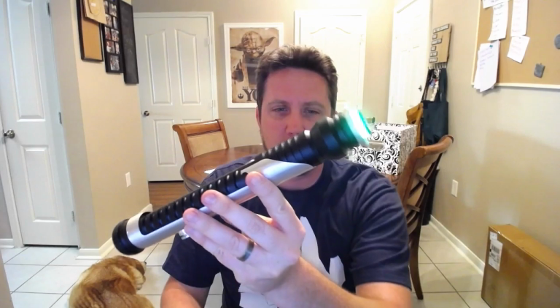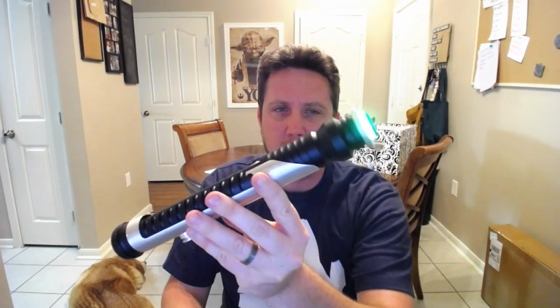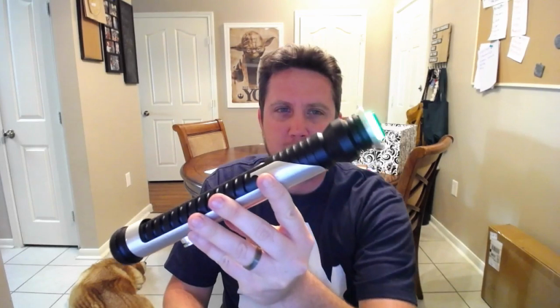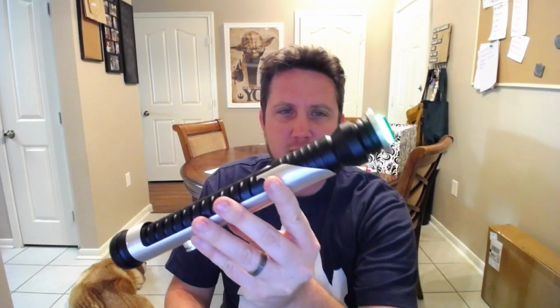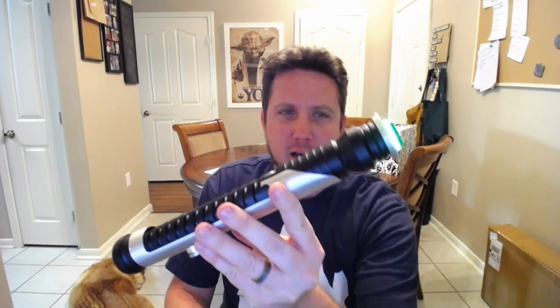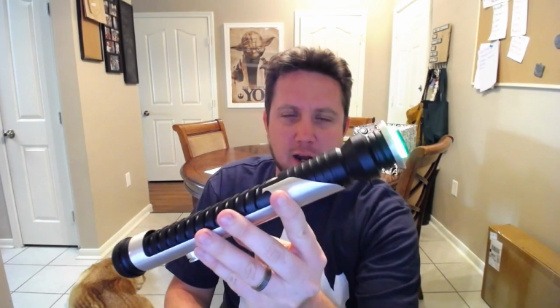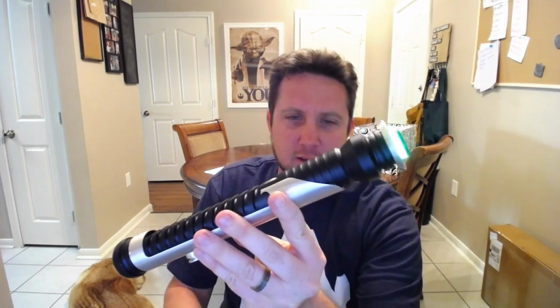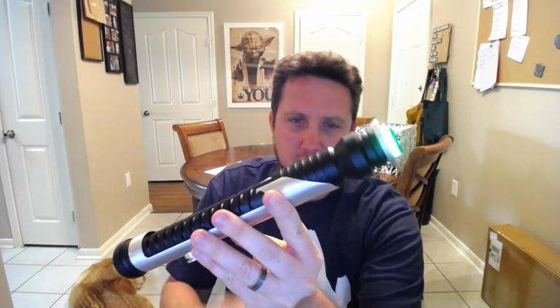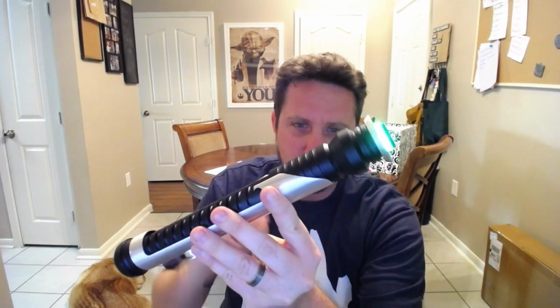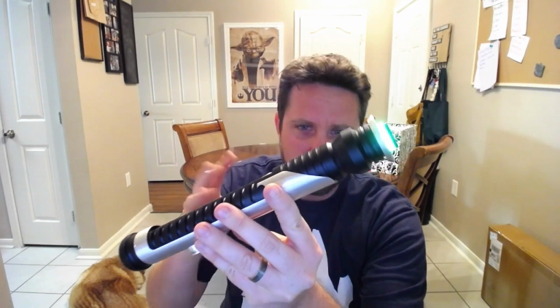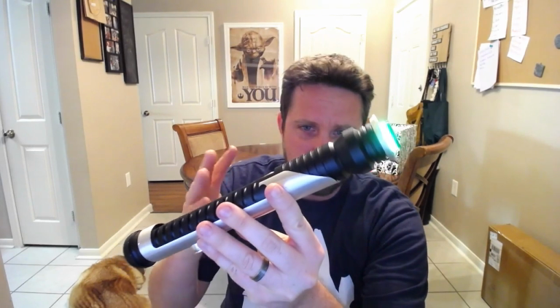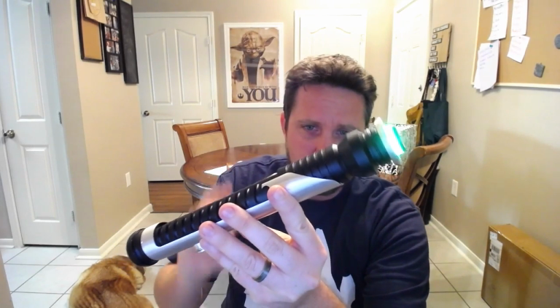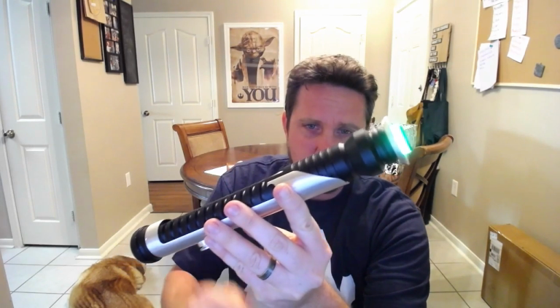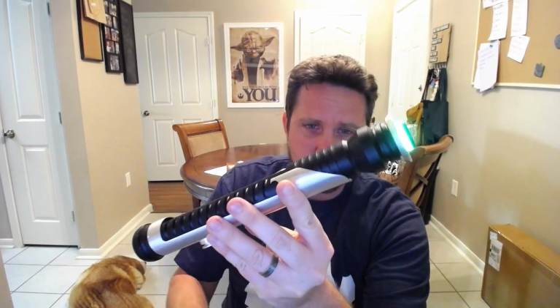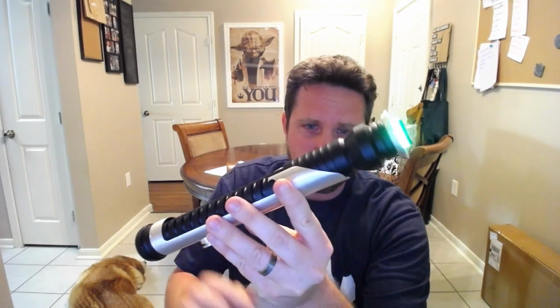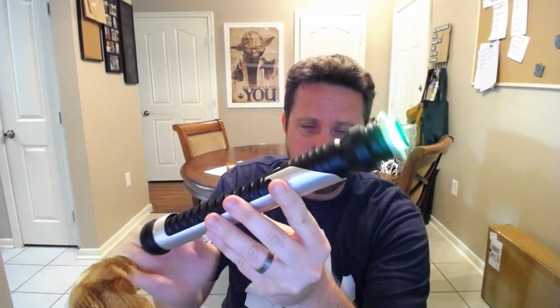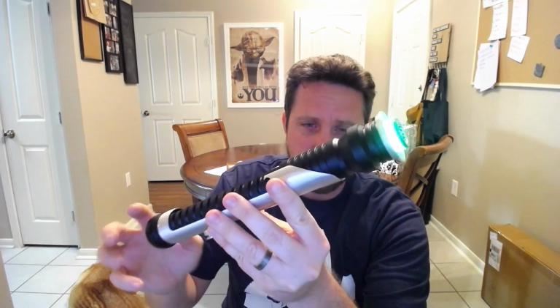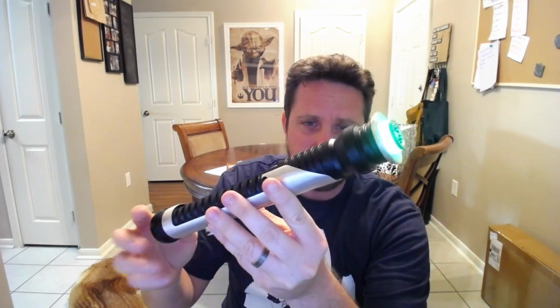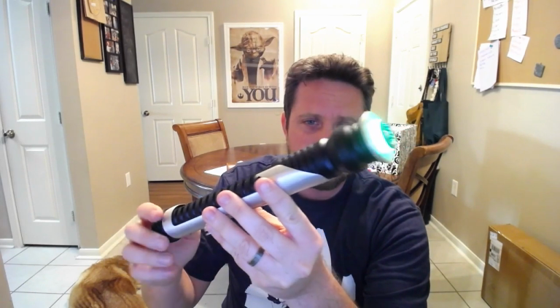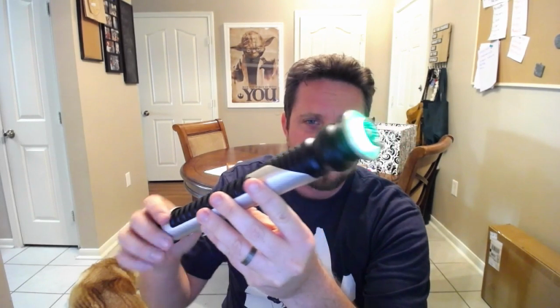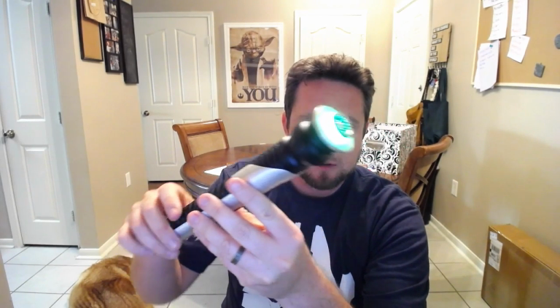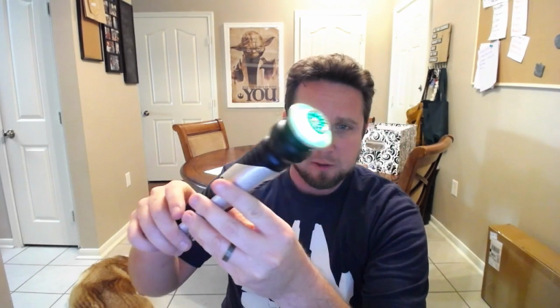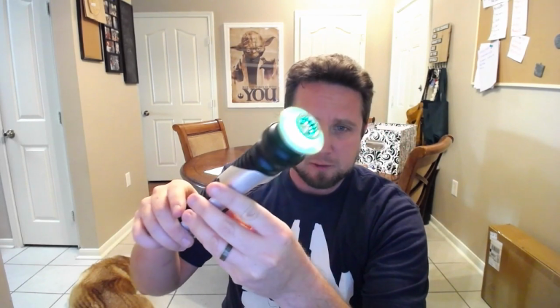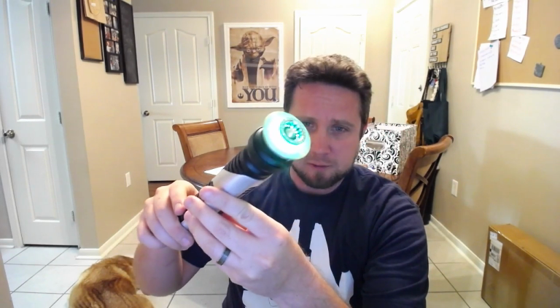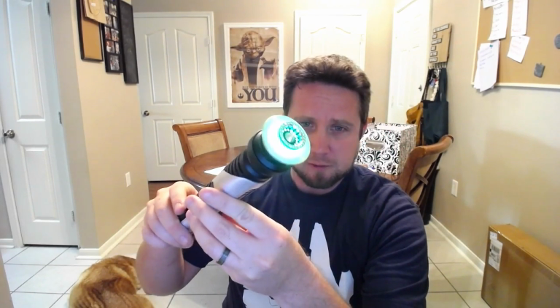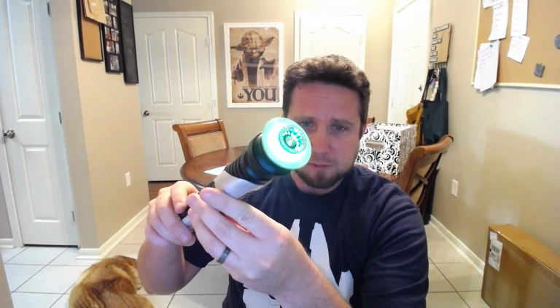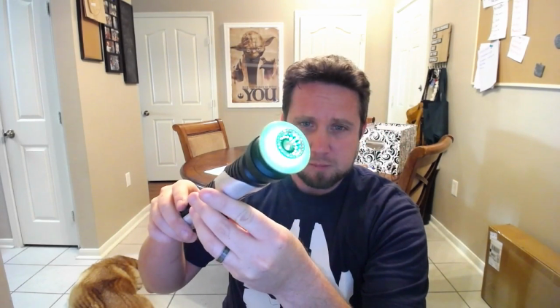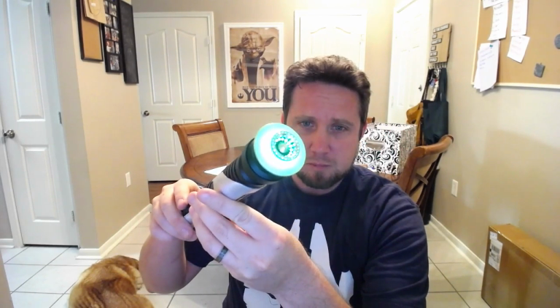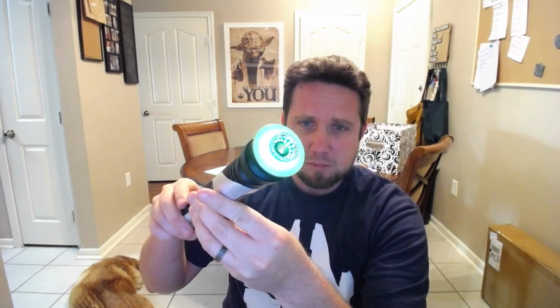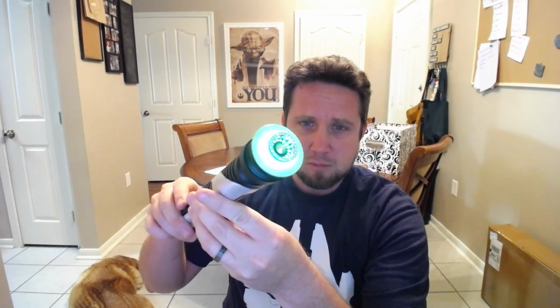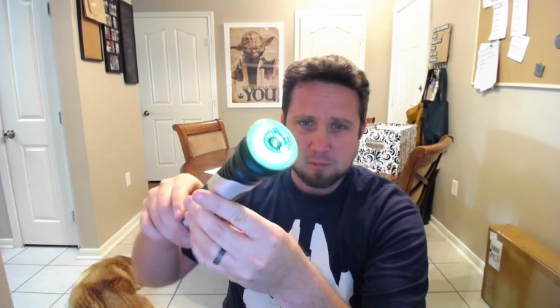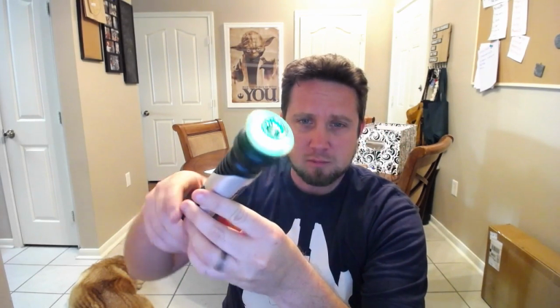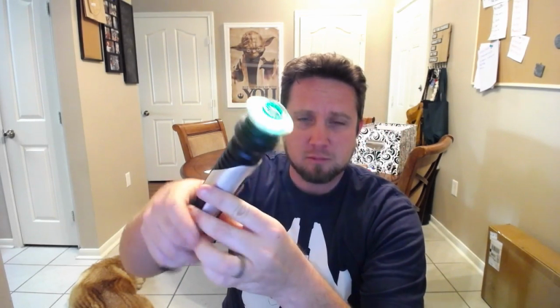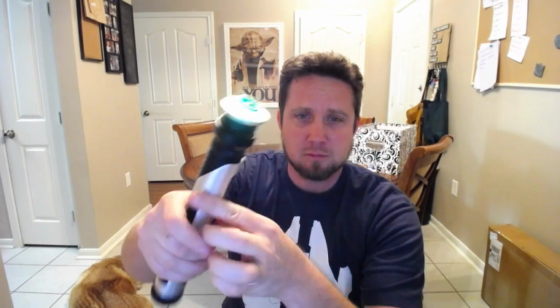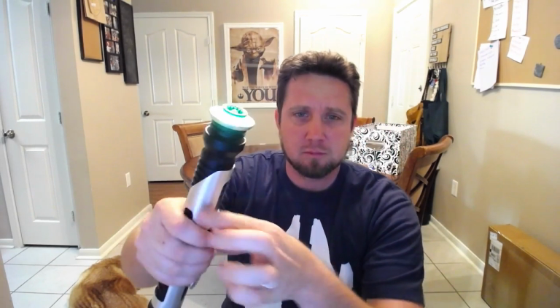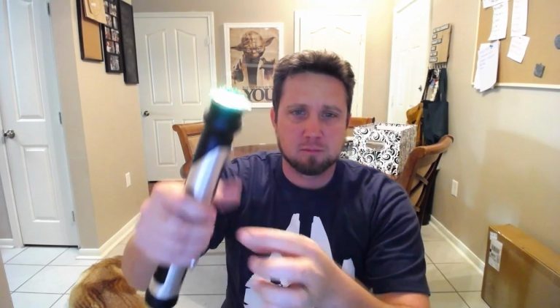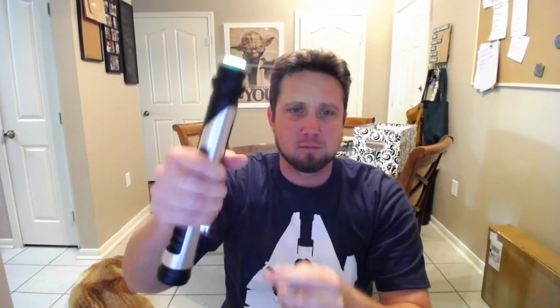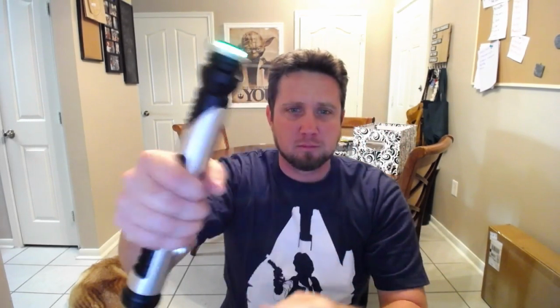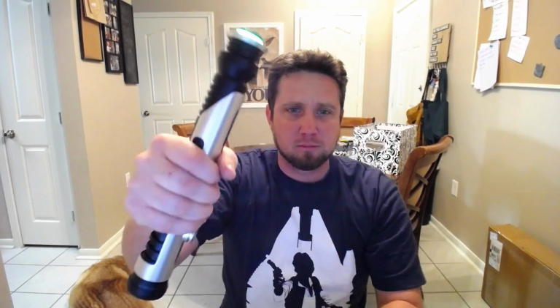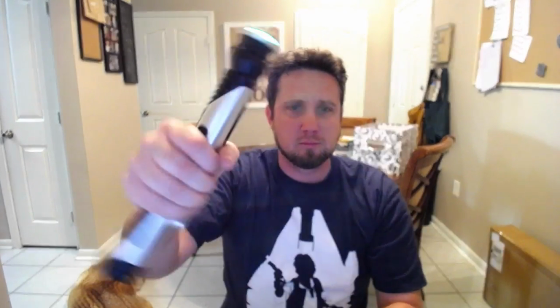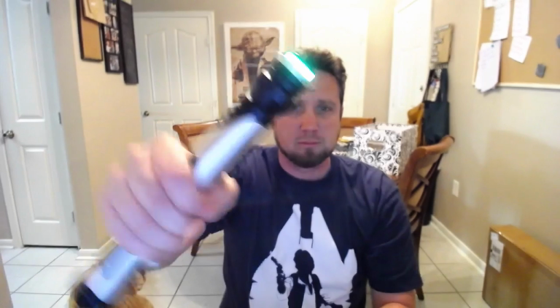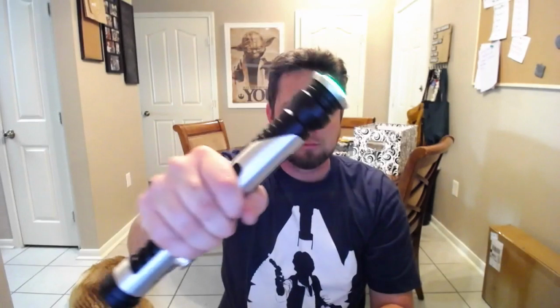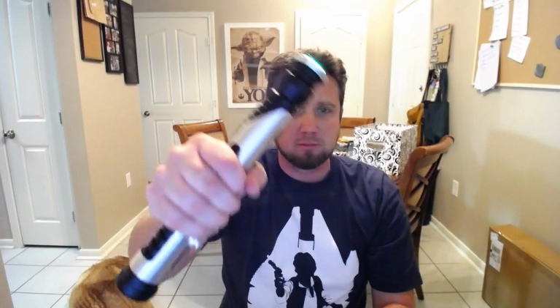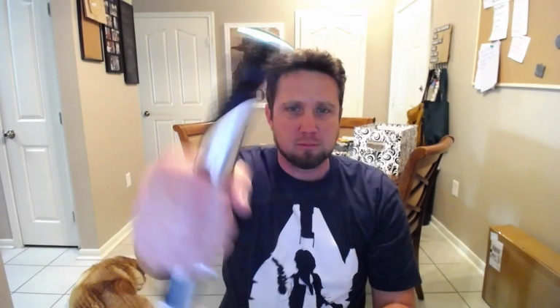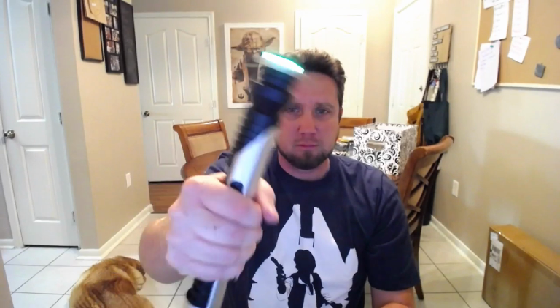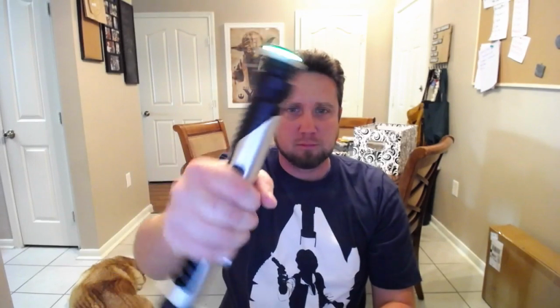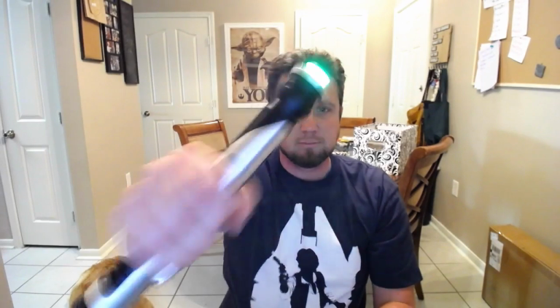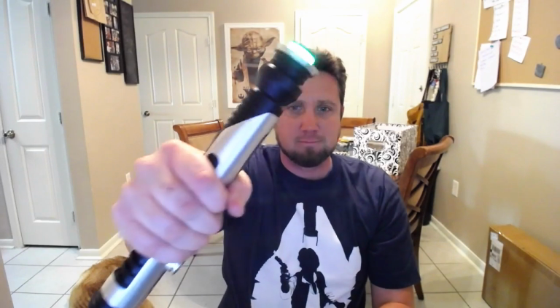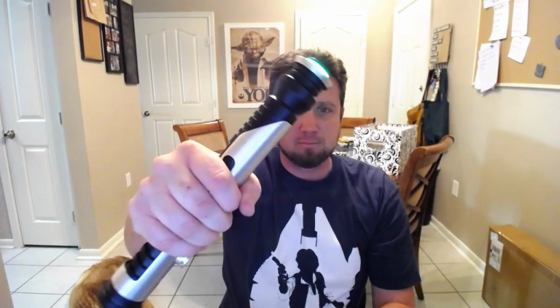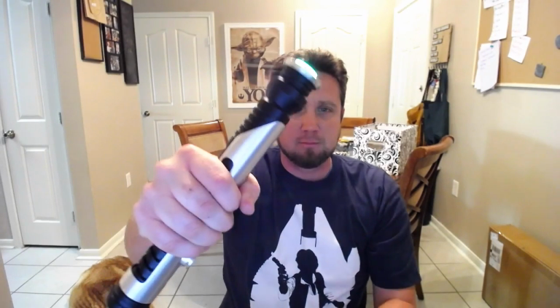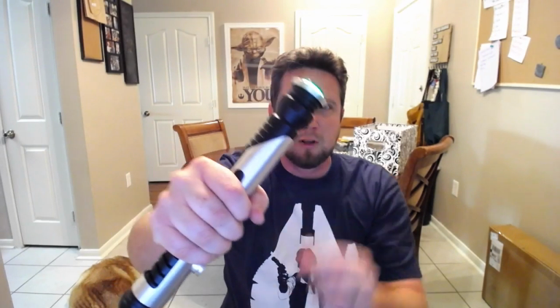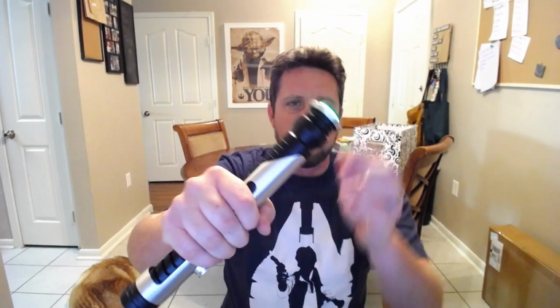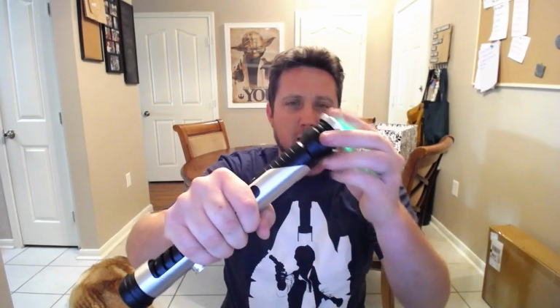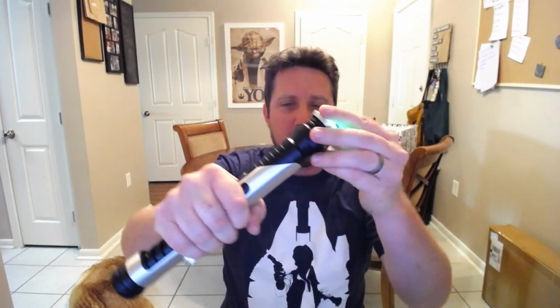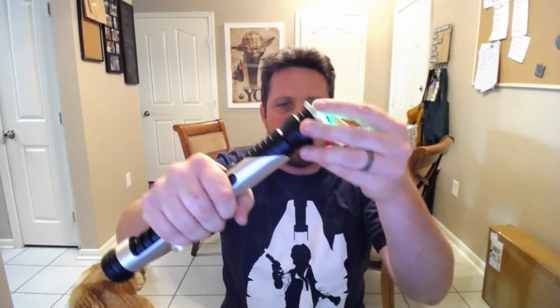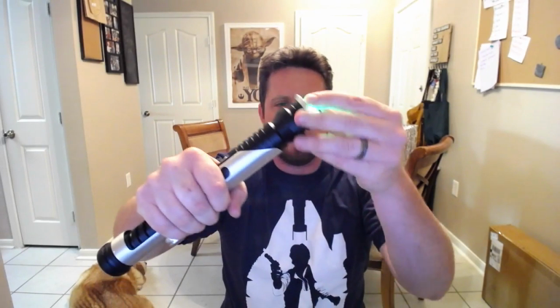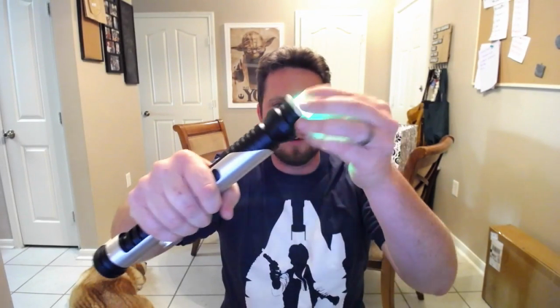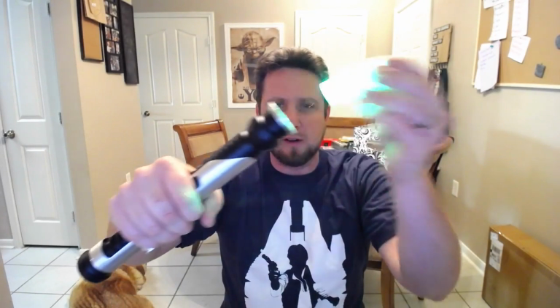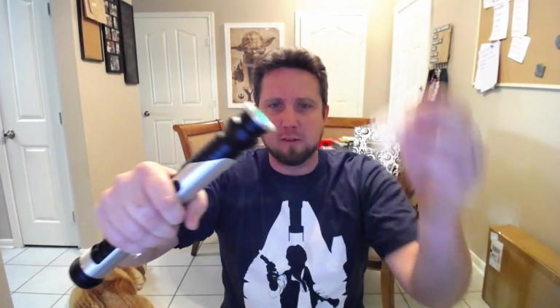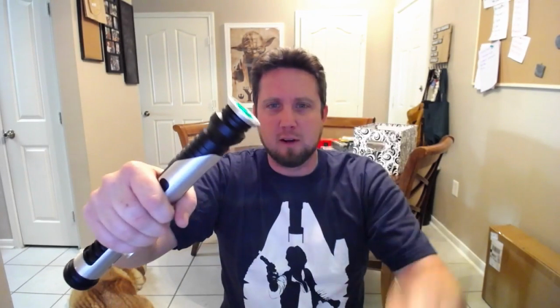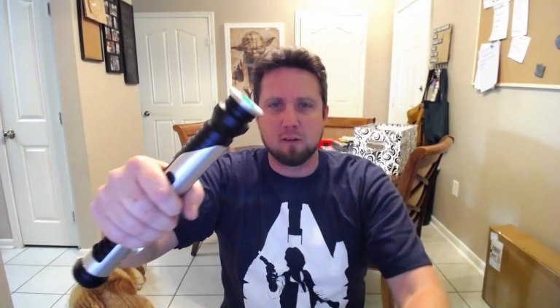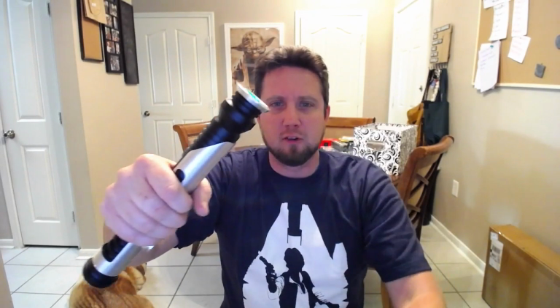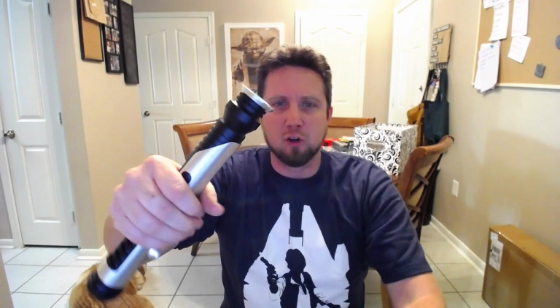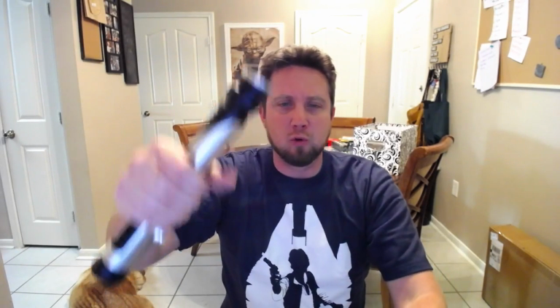The green kind of looks minty green on camera, but it's not — it's a really beautiful green.